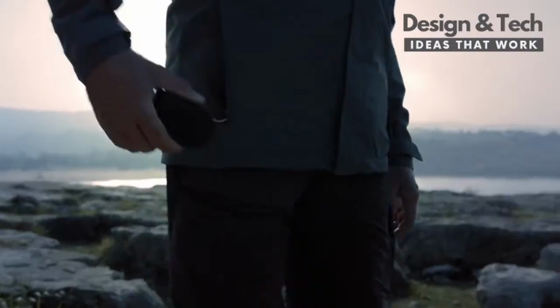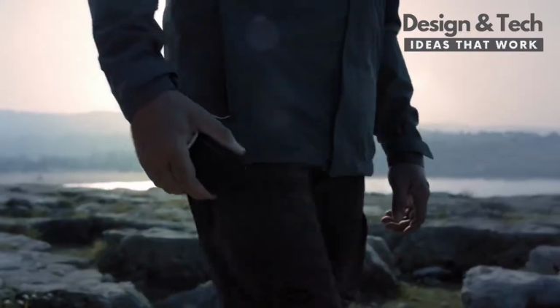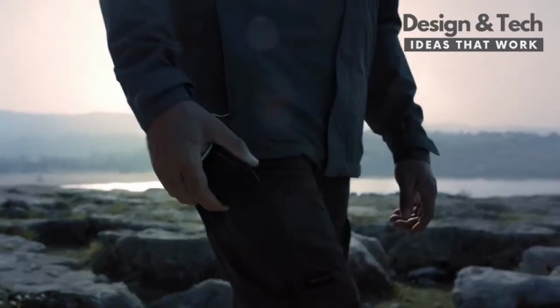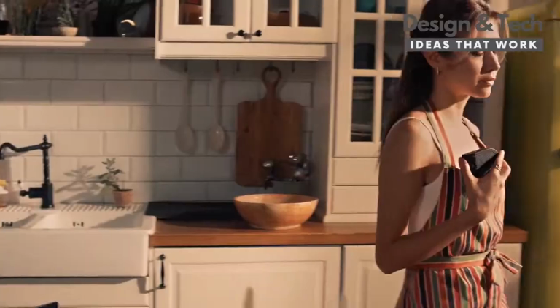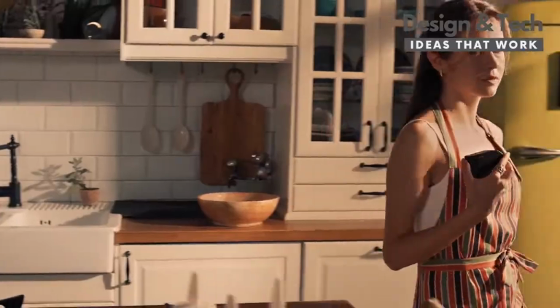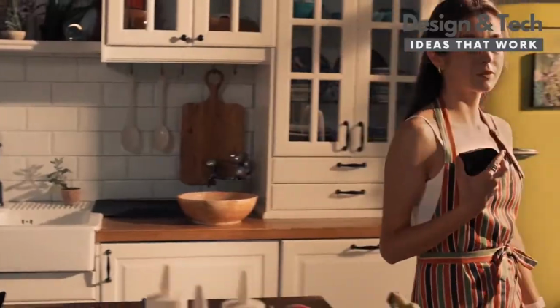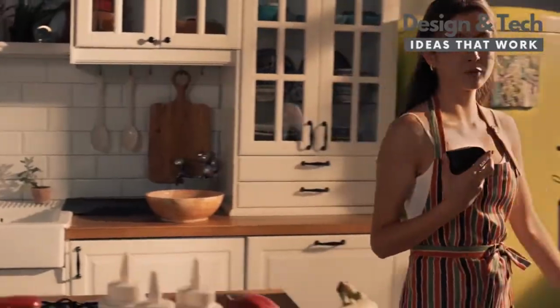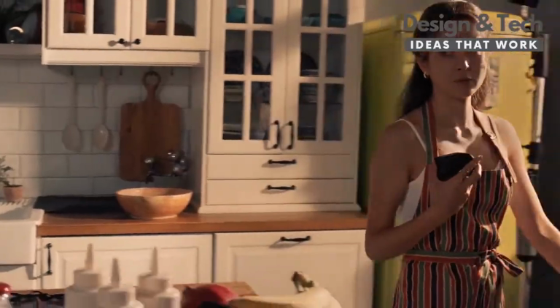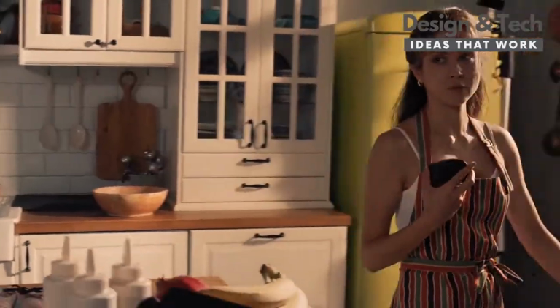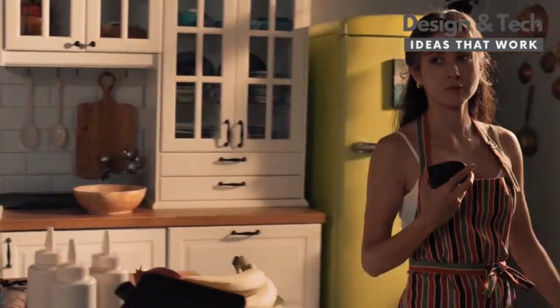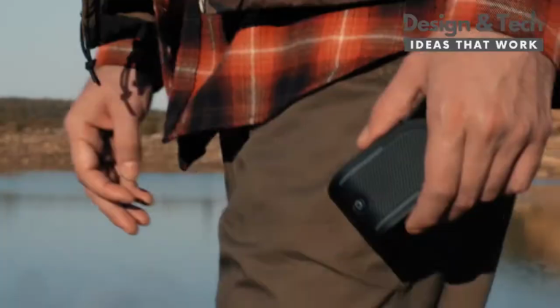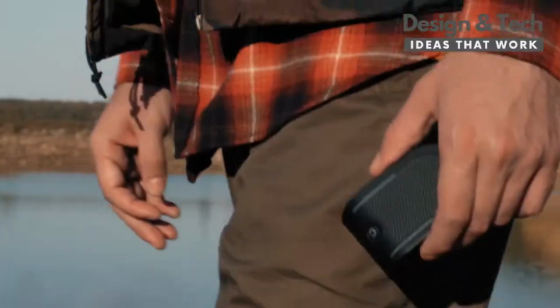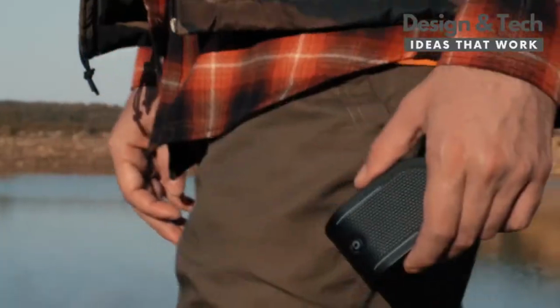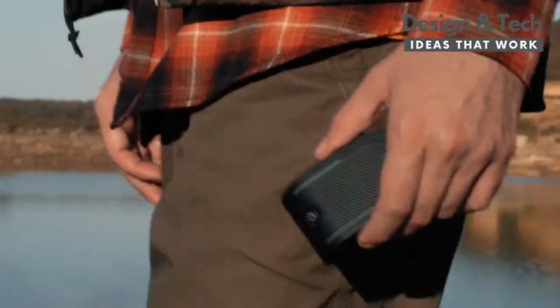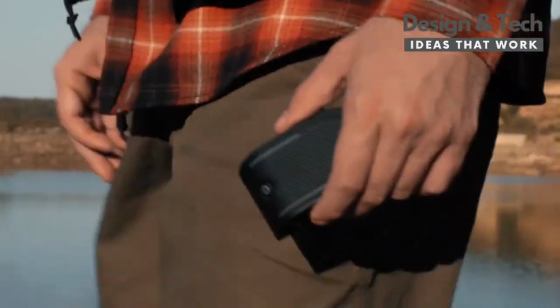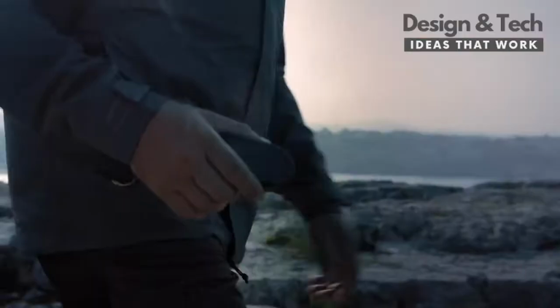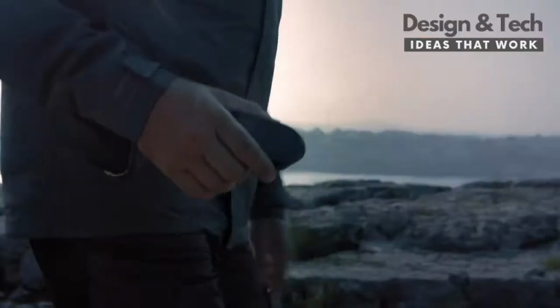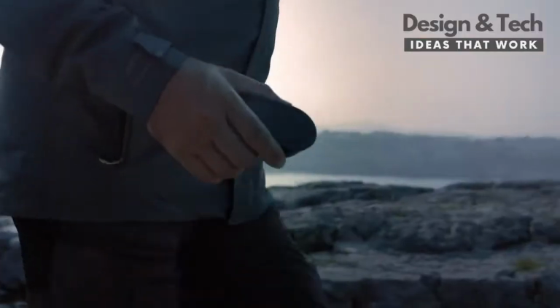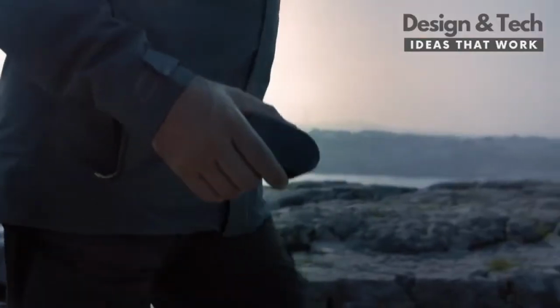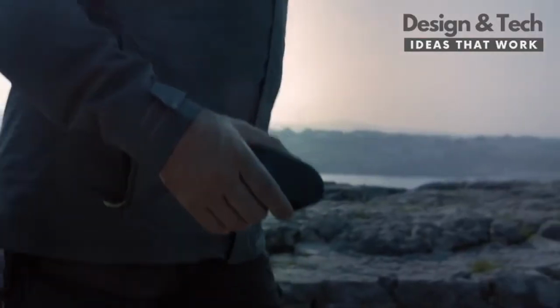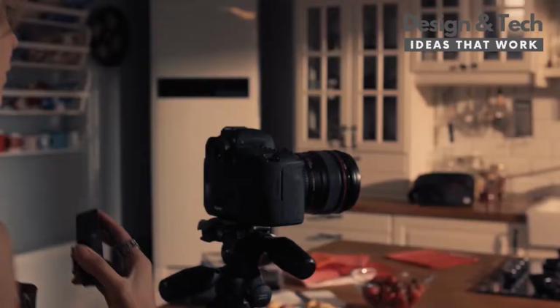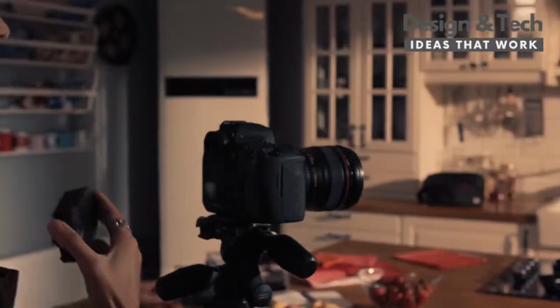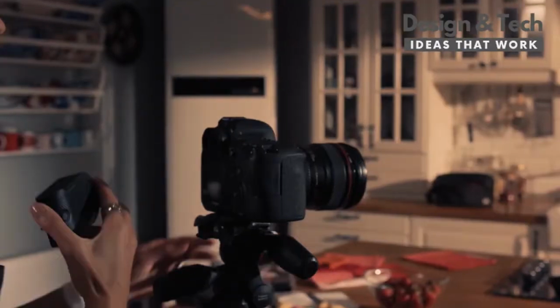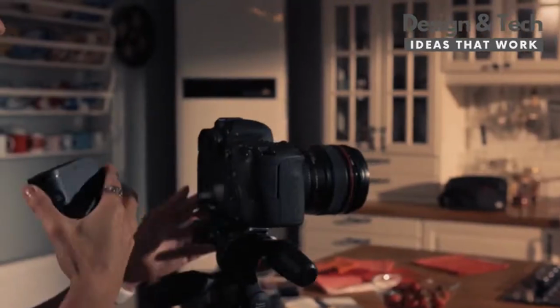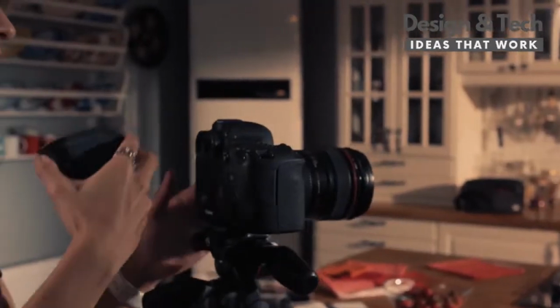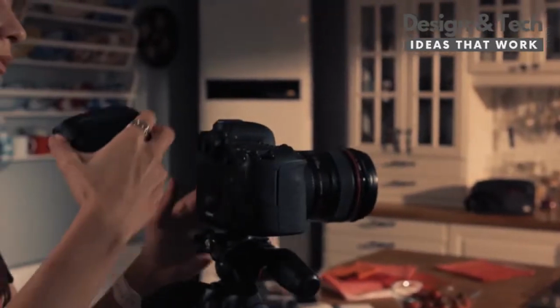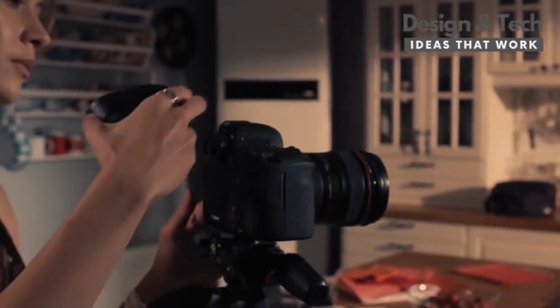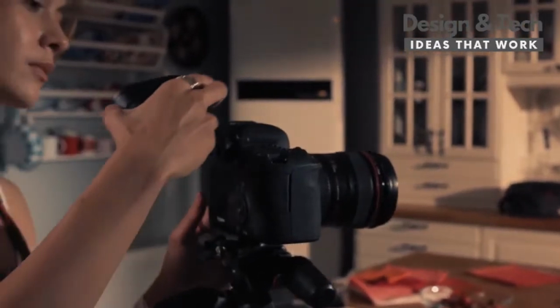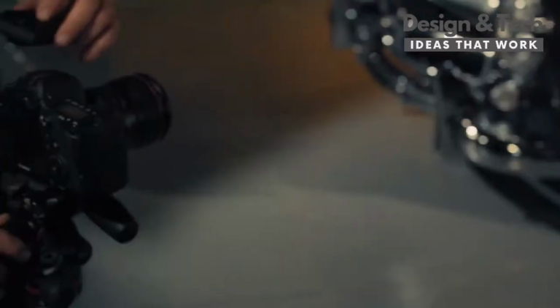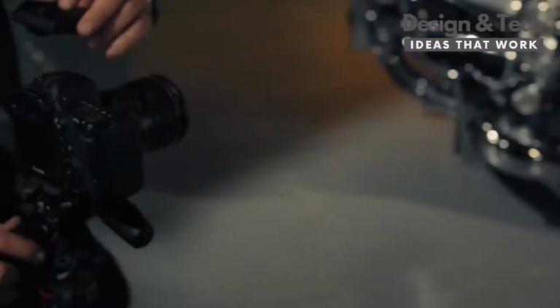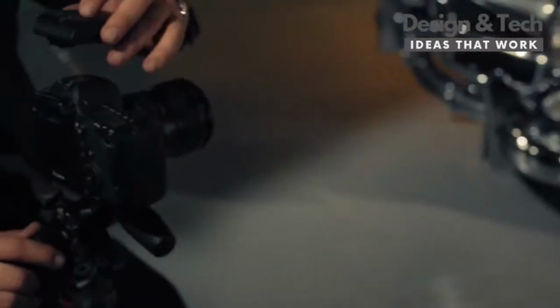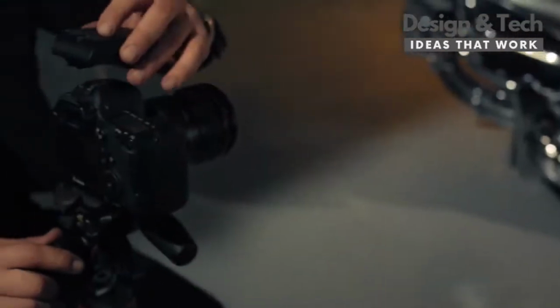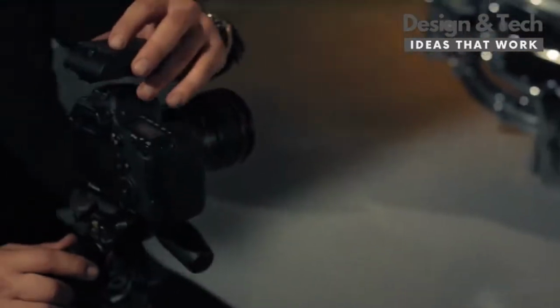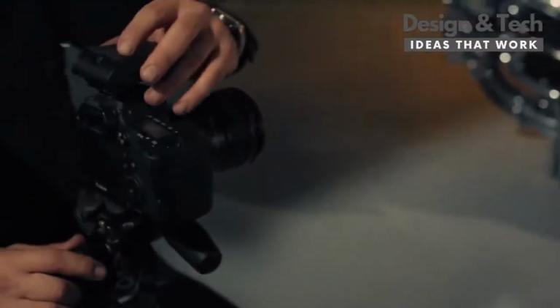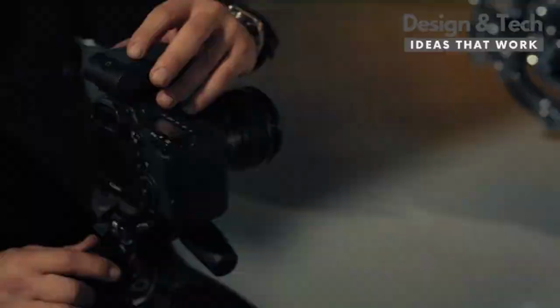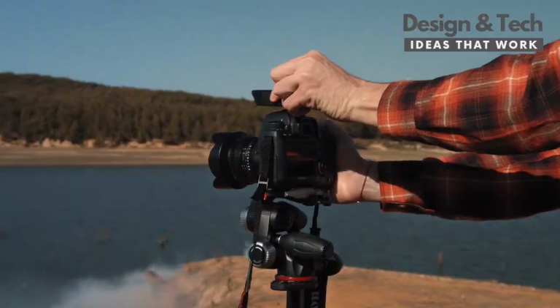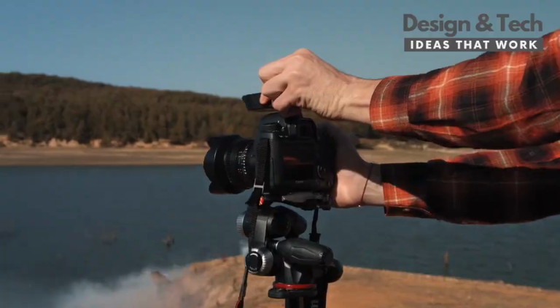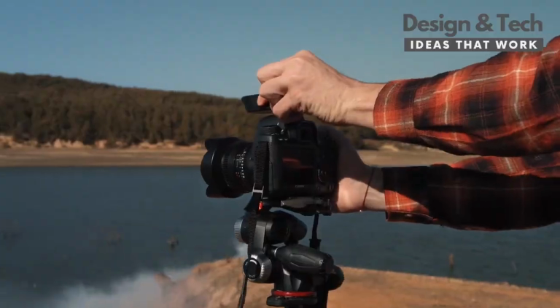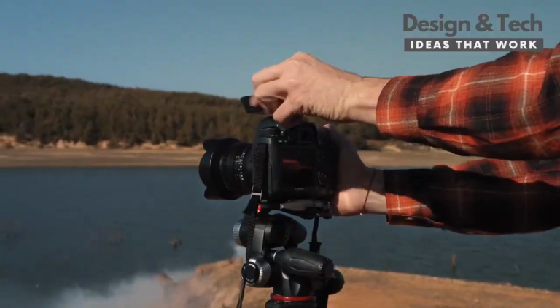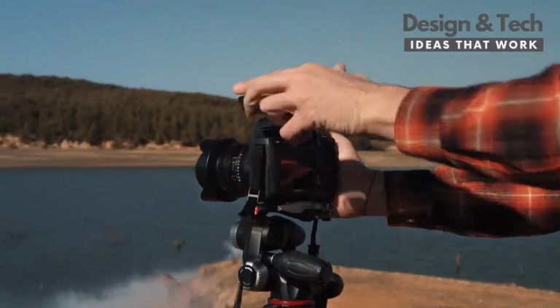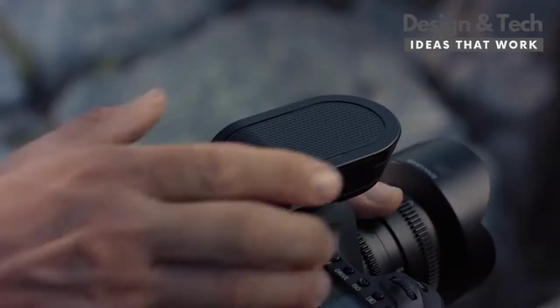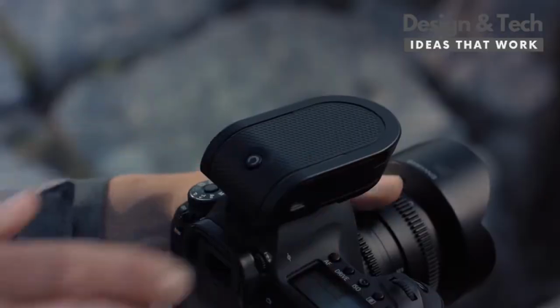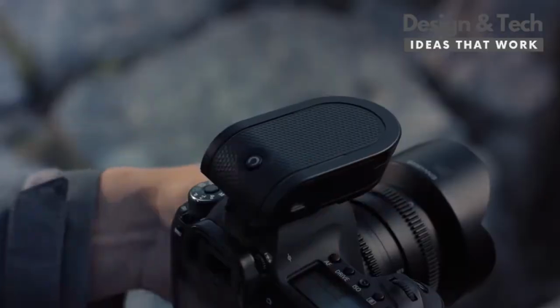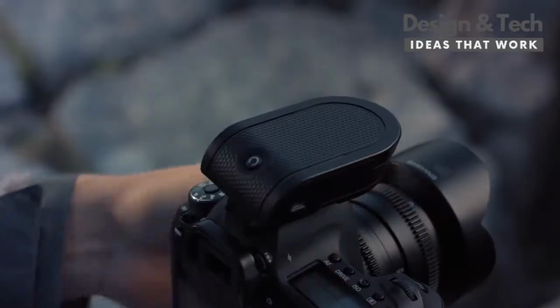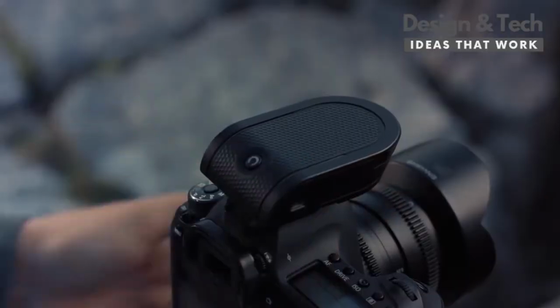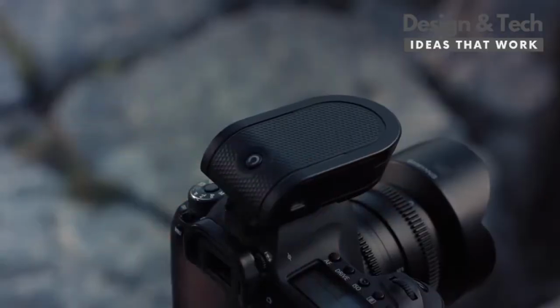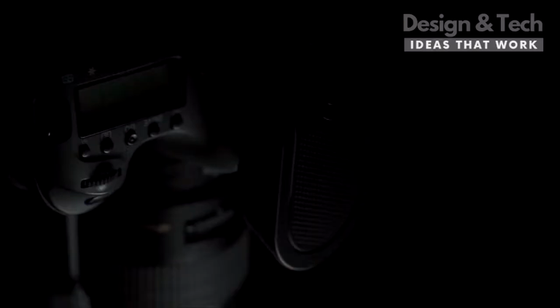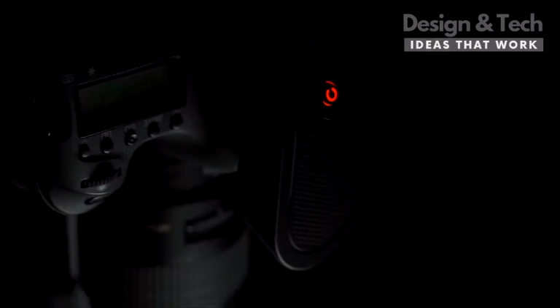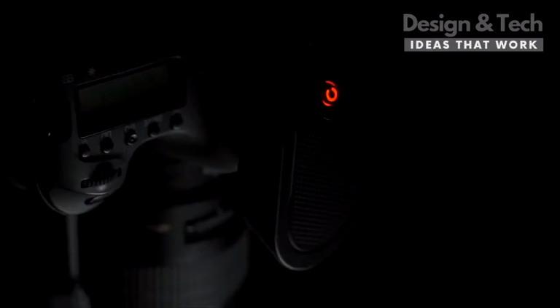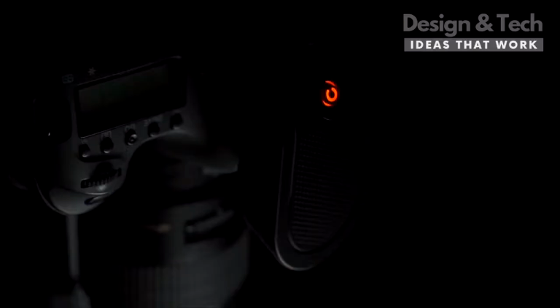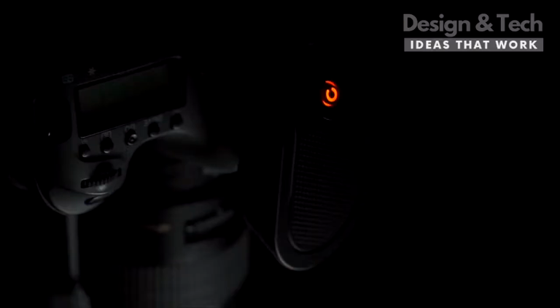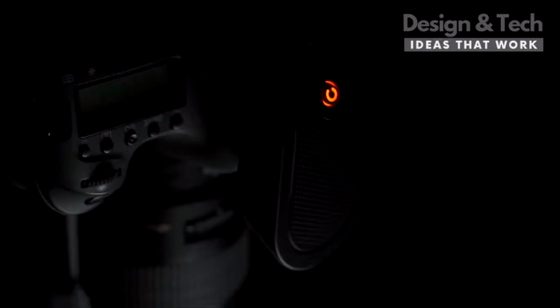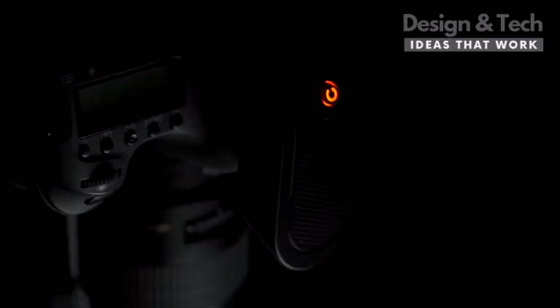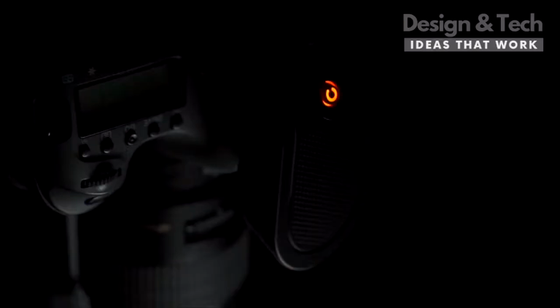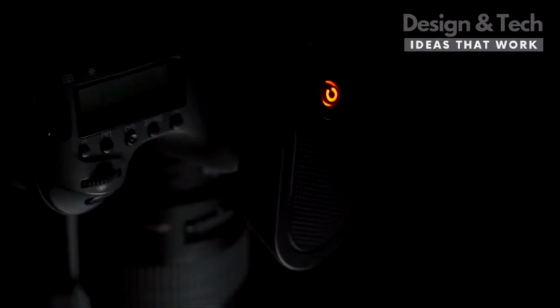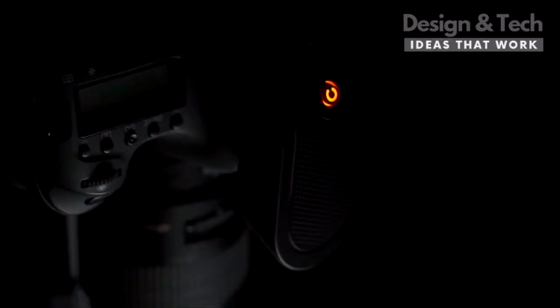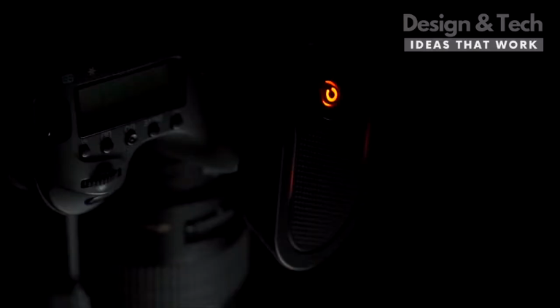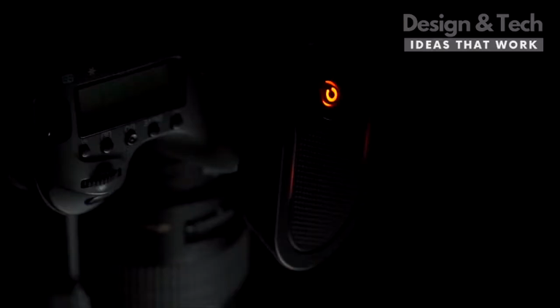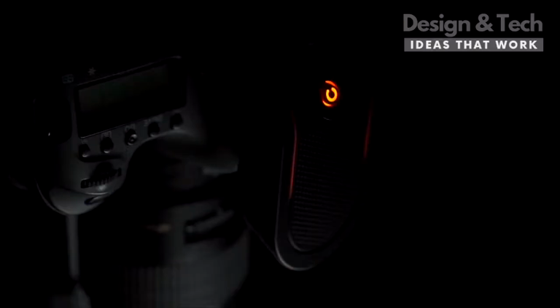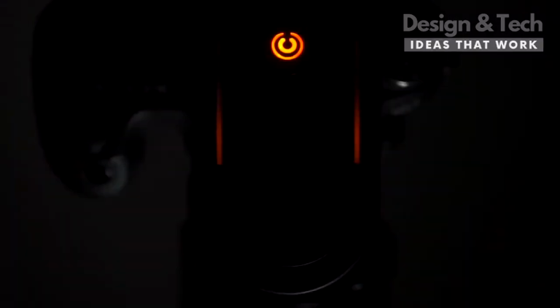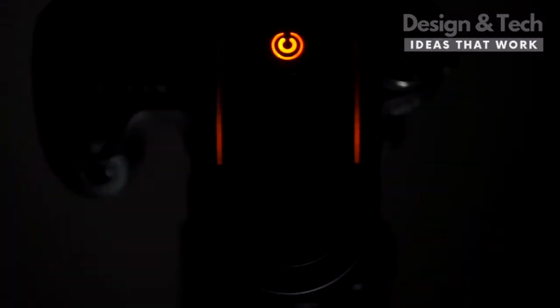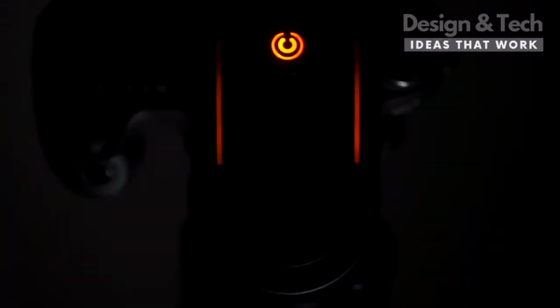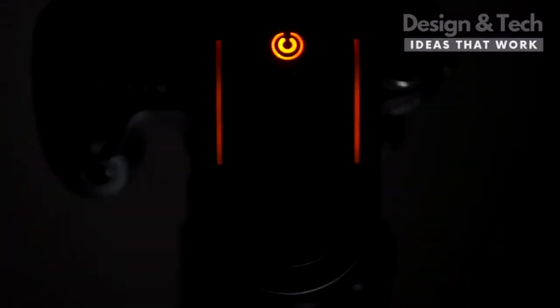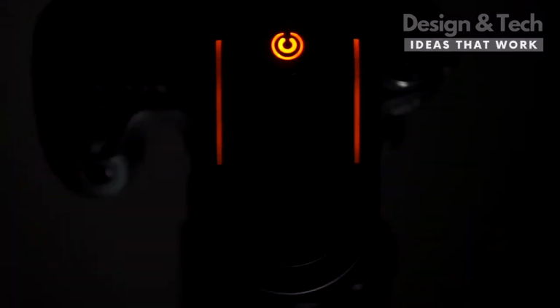This is why we have created Flex, the easiest way of making creative photos.